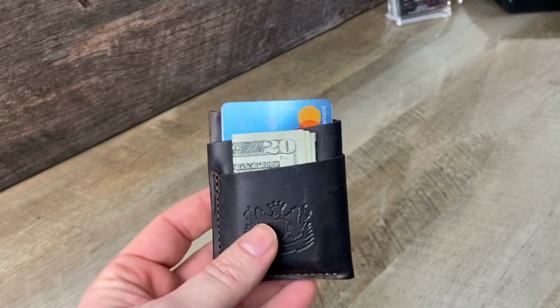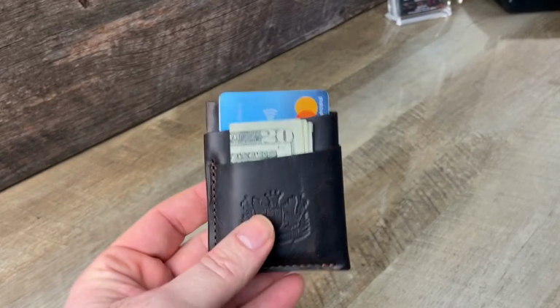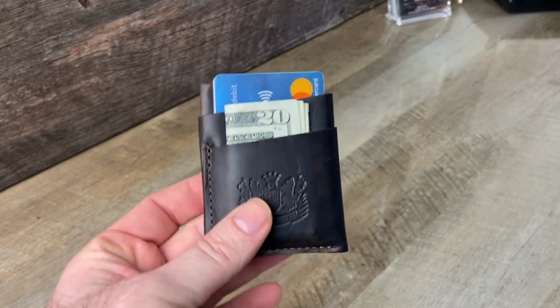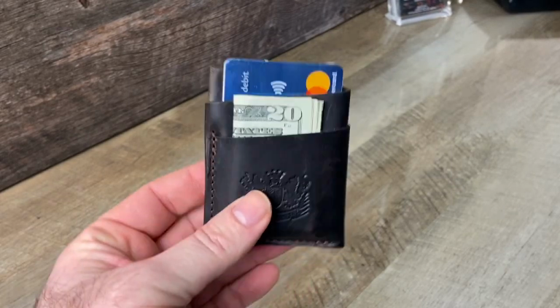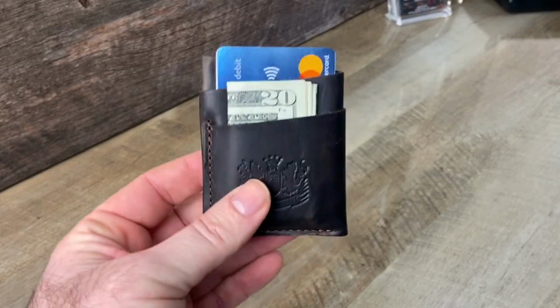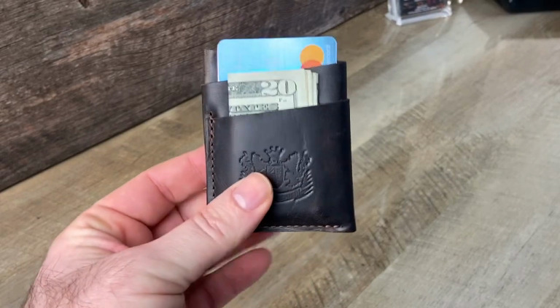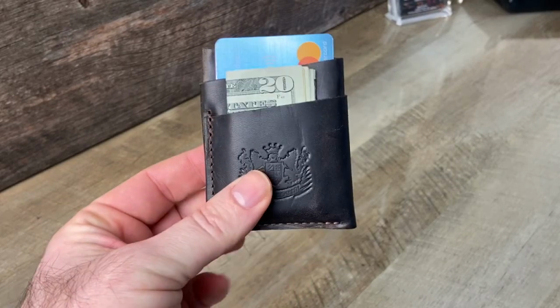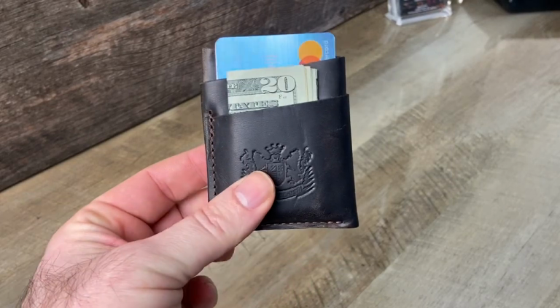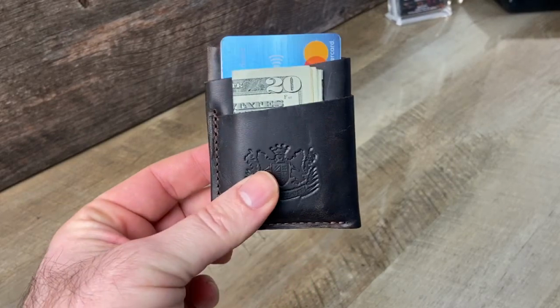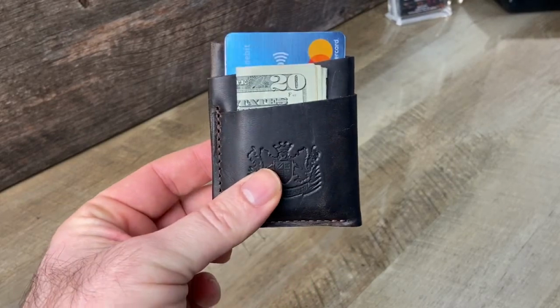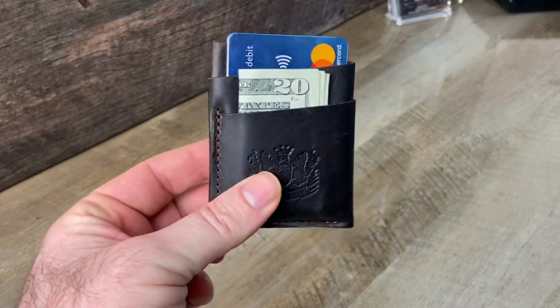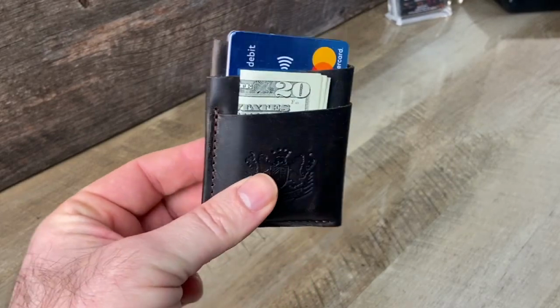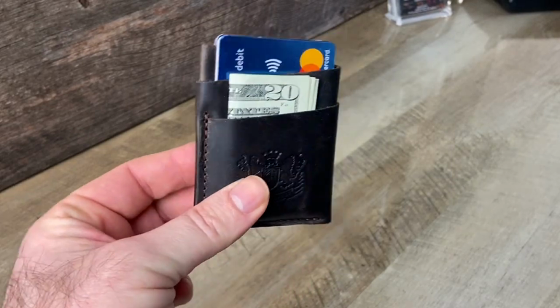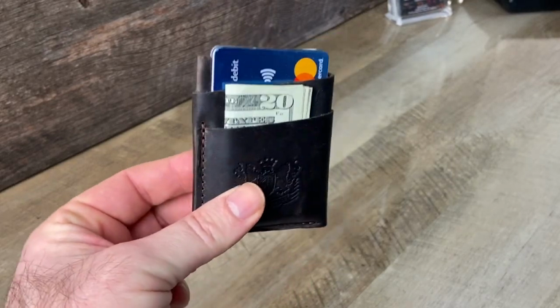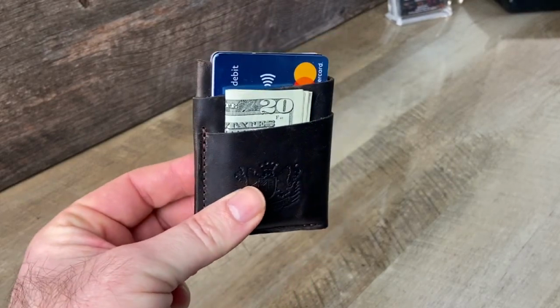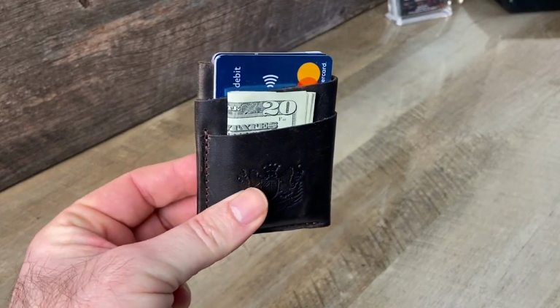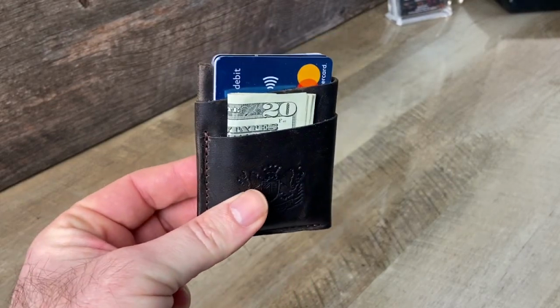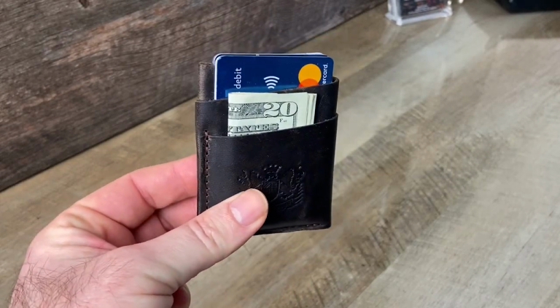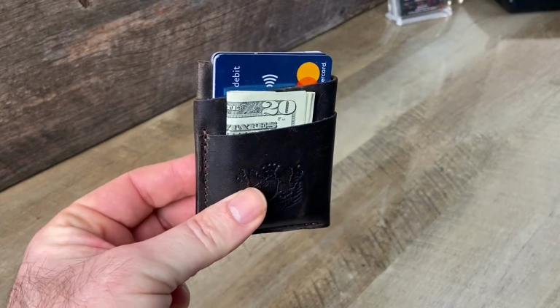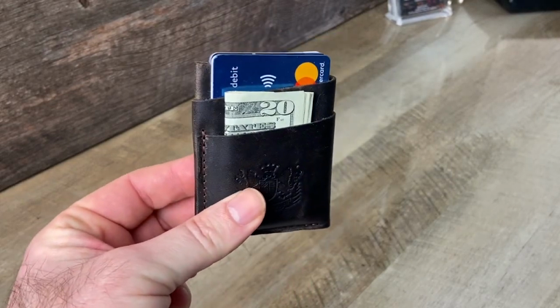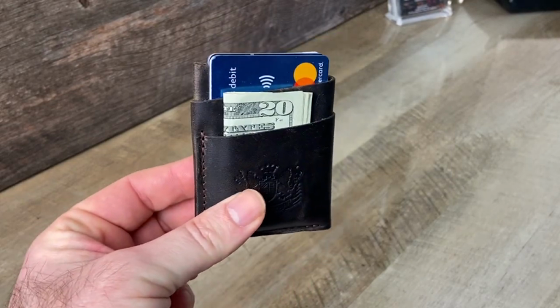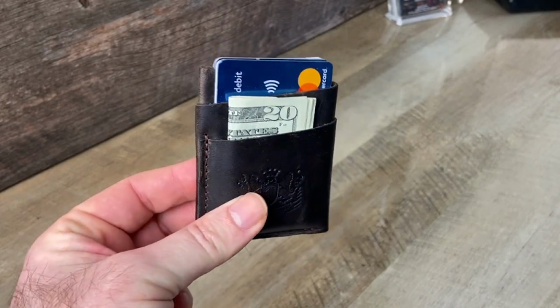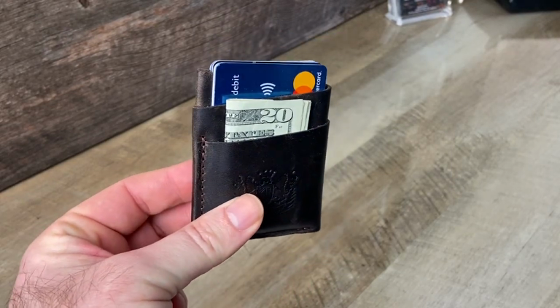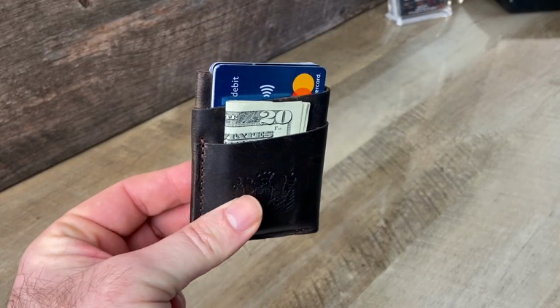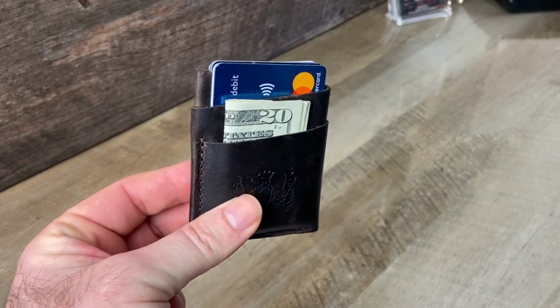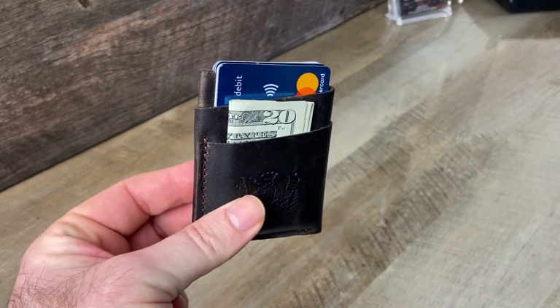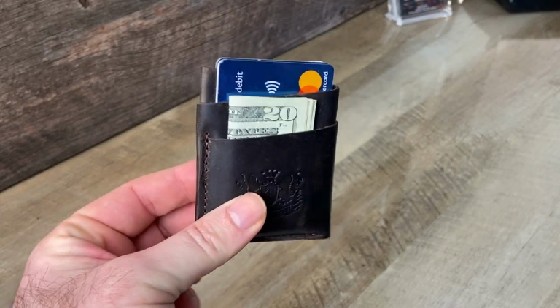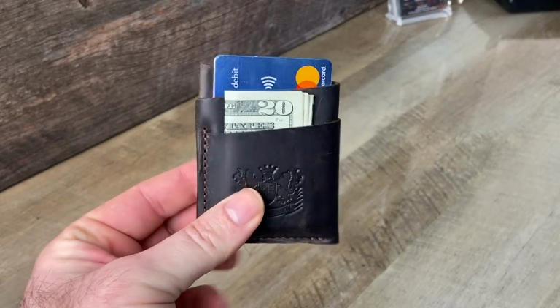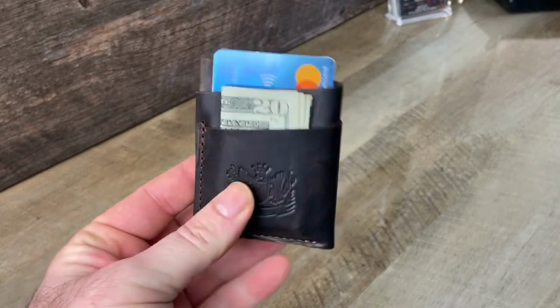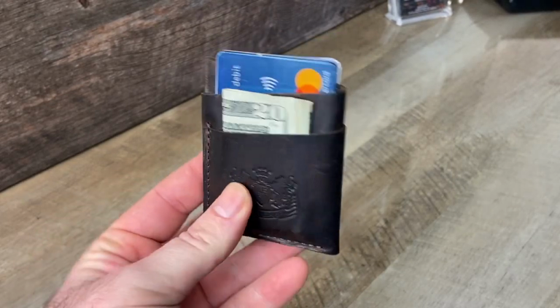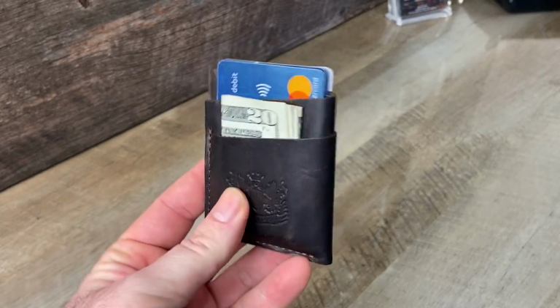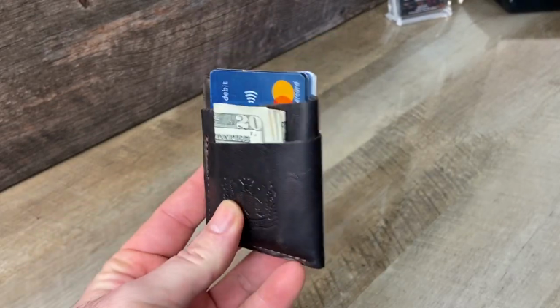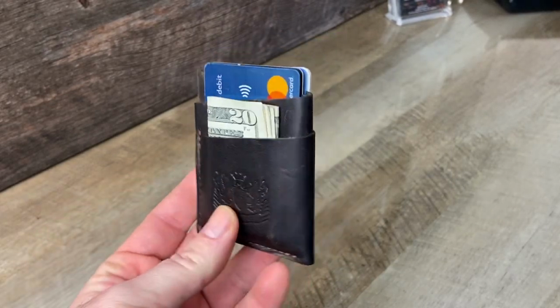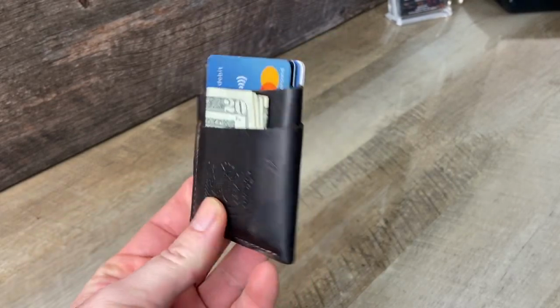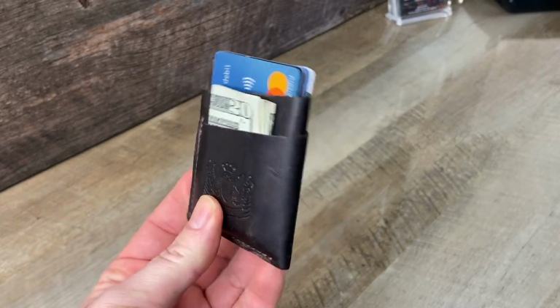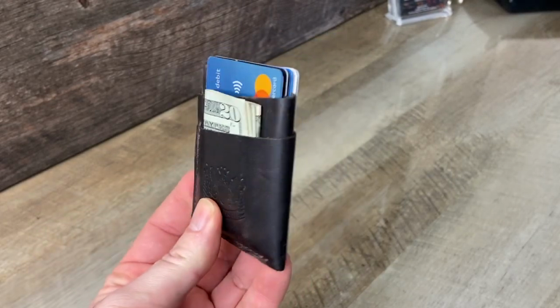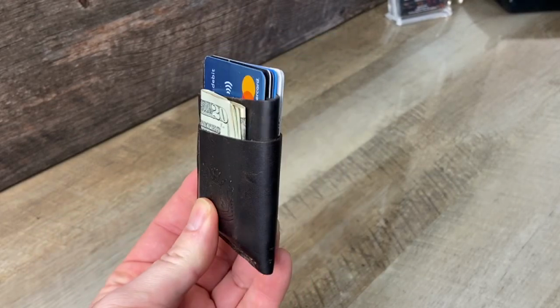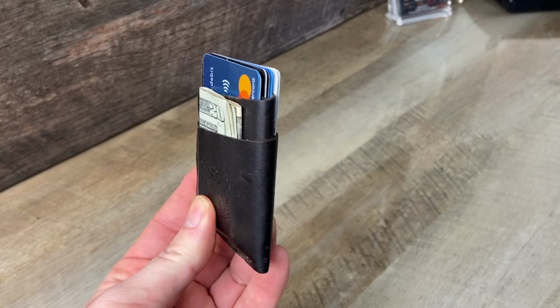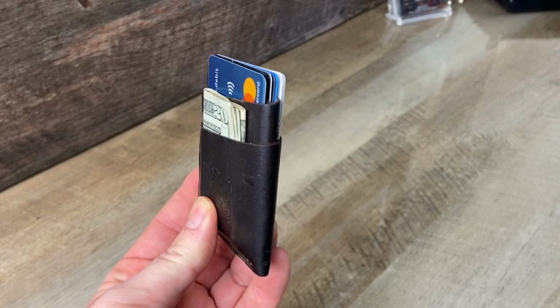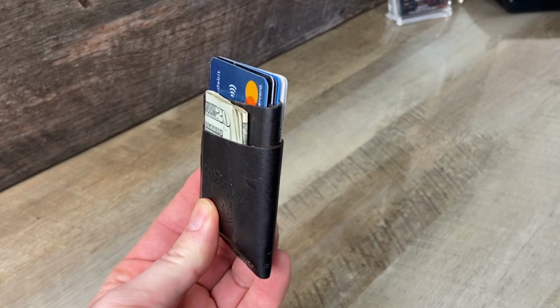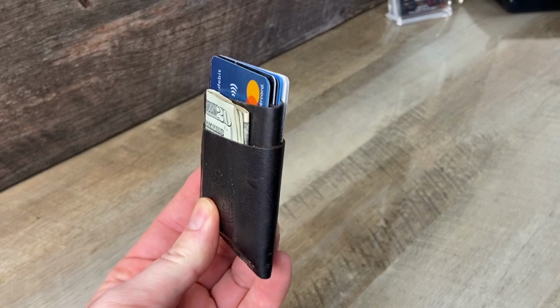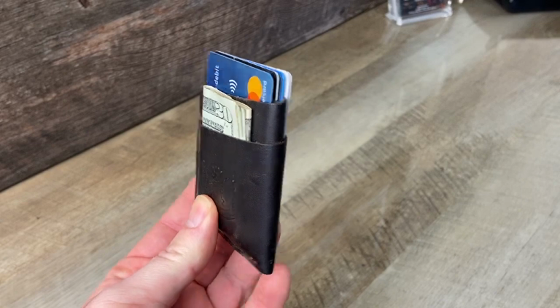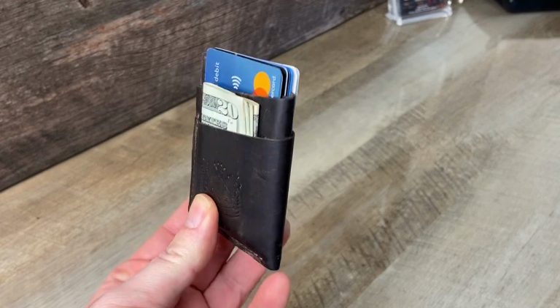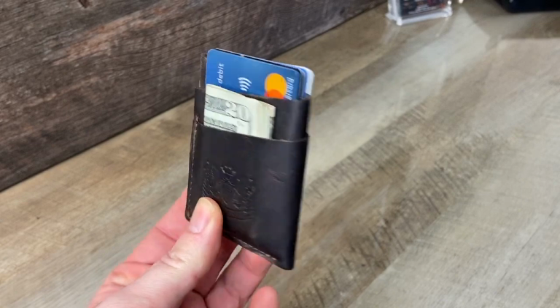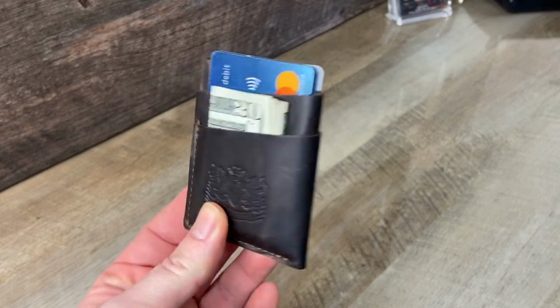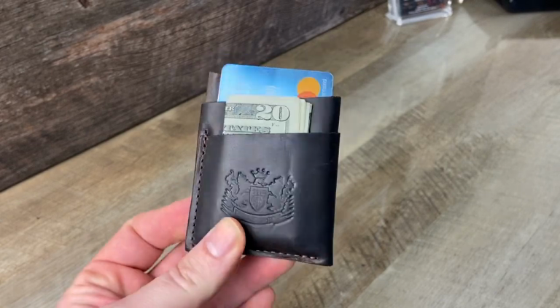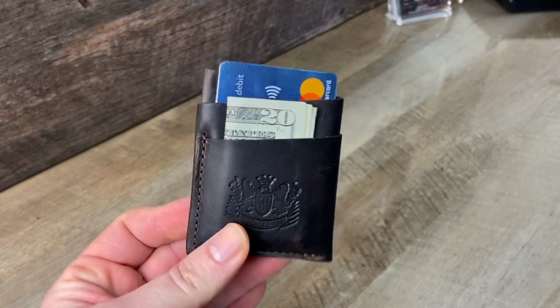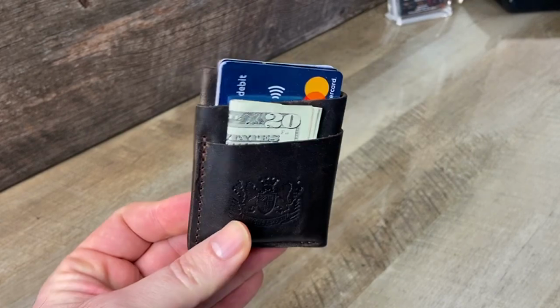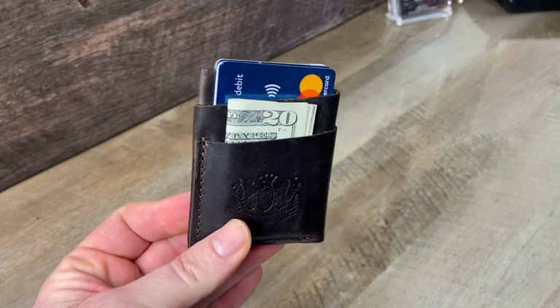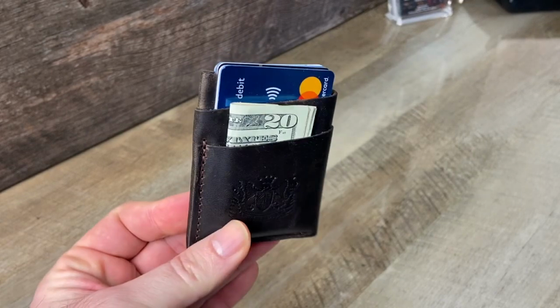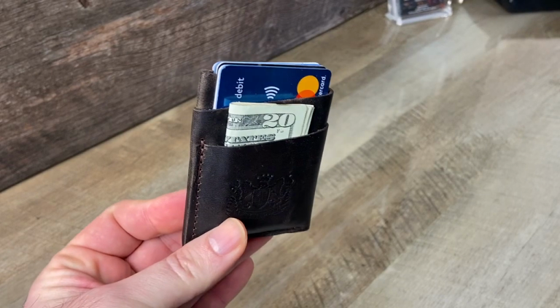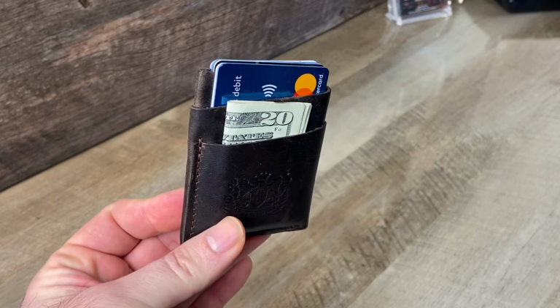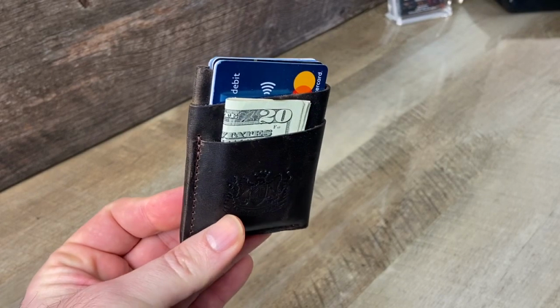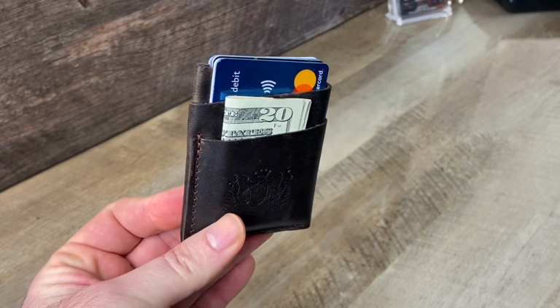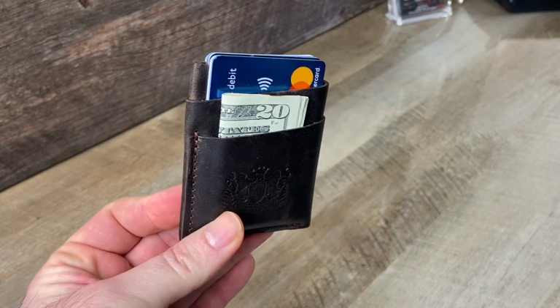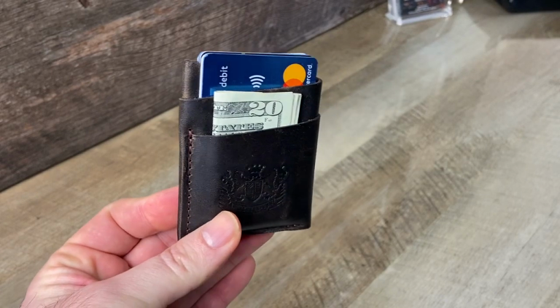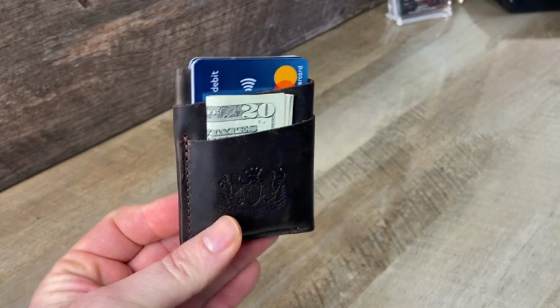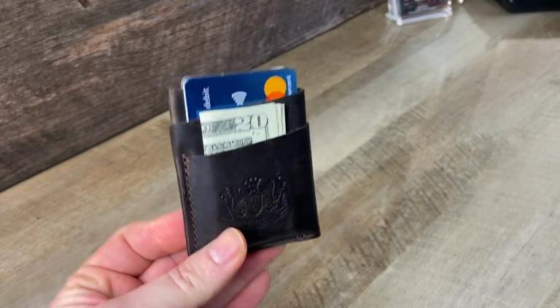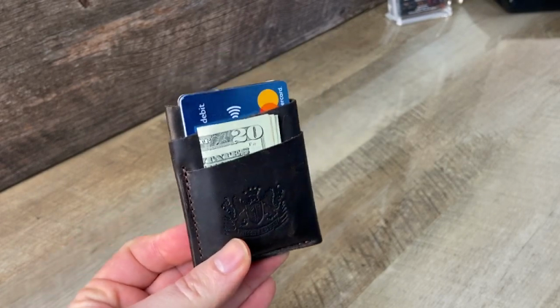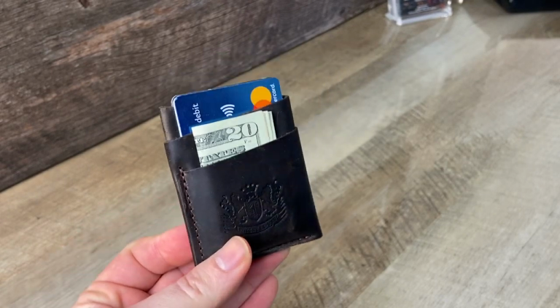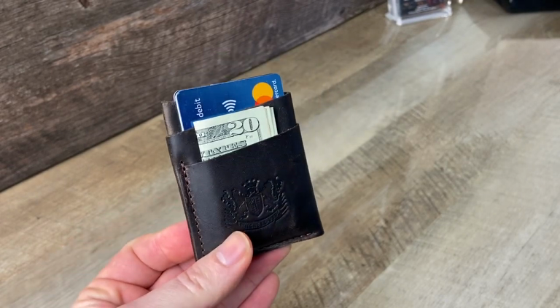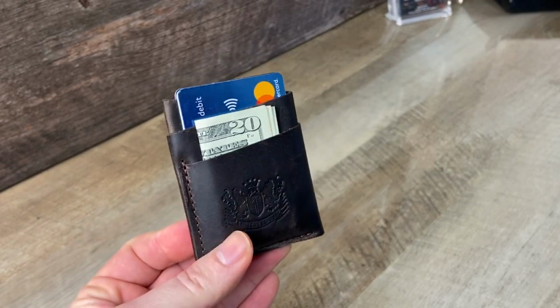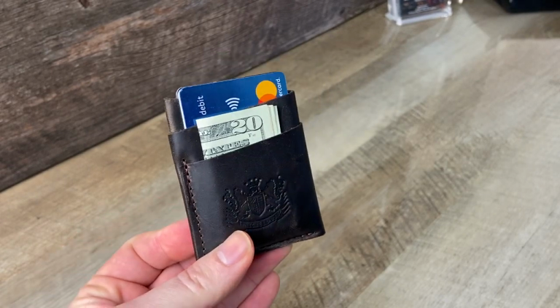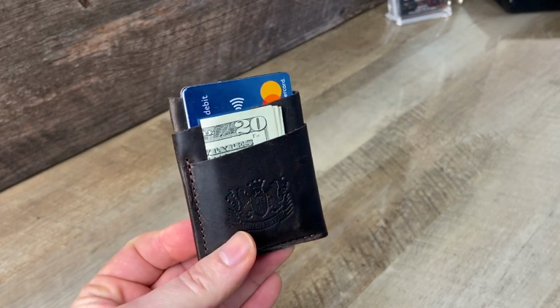Hey, this is Dave Mitchell from Mitchell Leather and I'm showing off our new leather wrap card wallet, which you can see here.